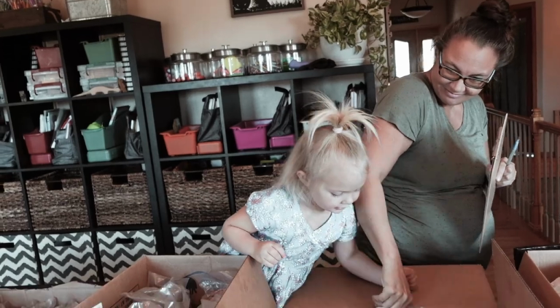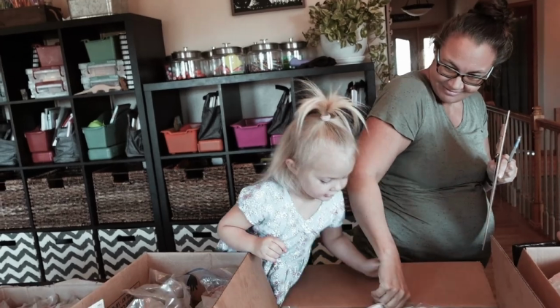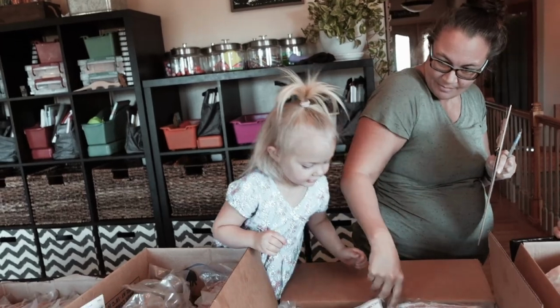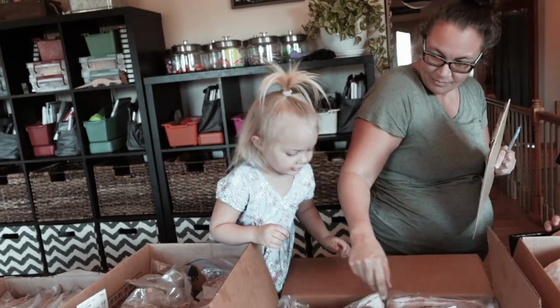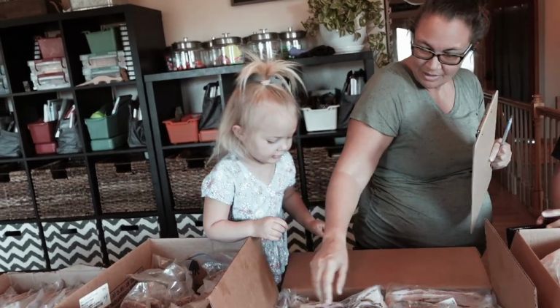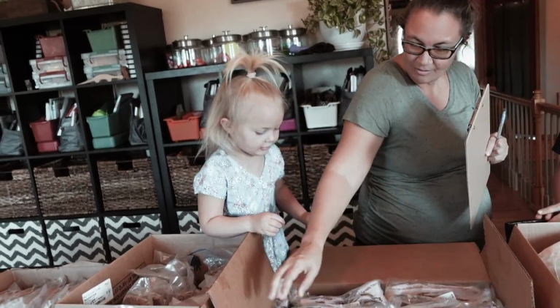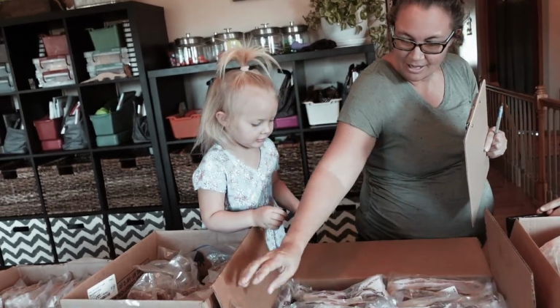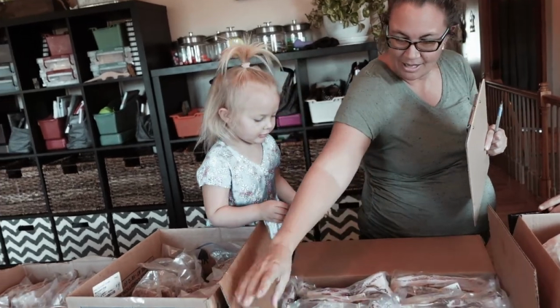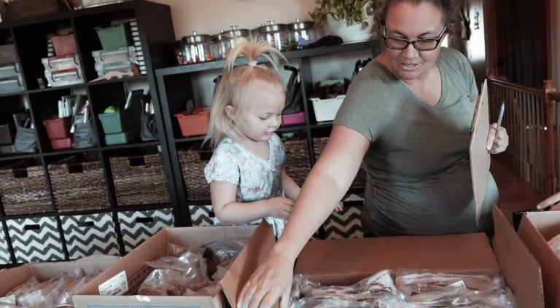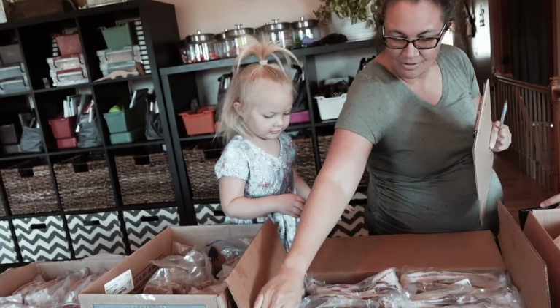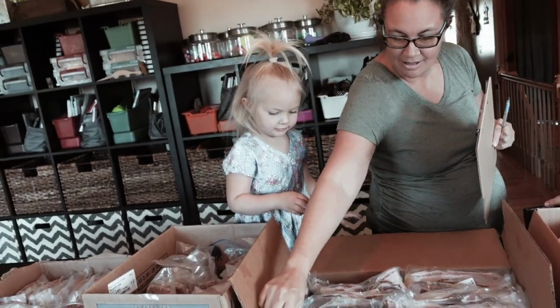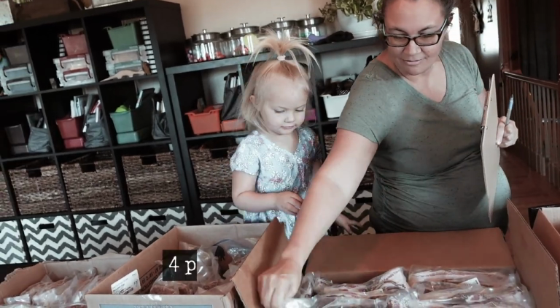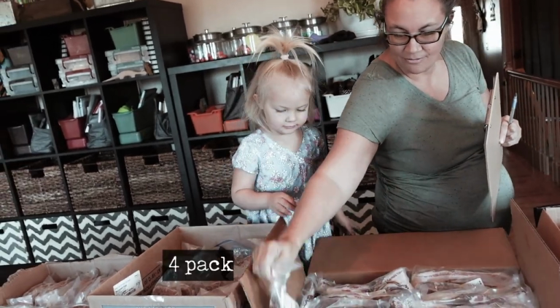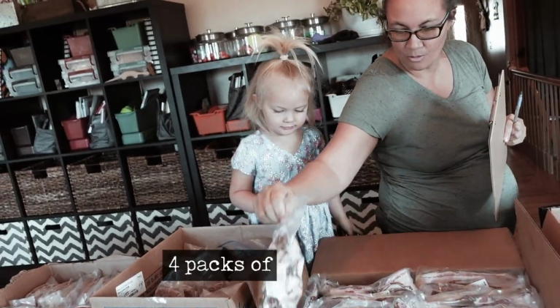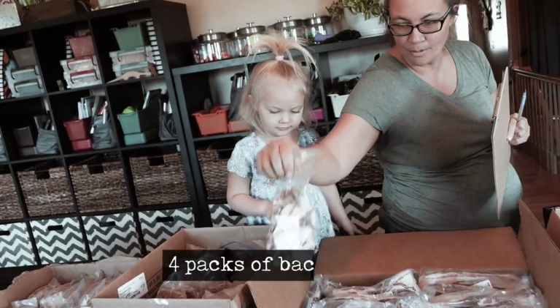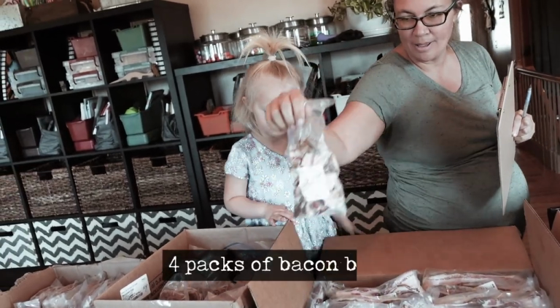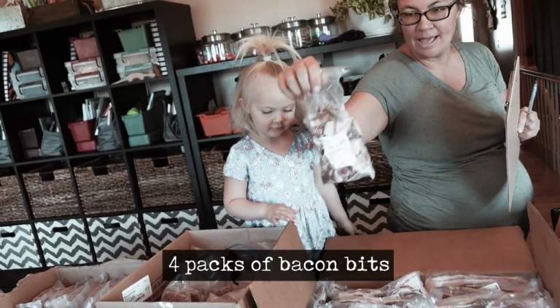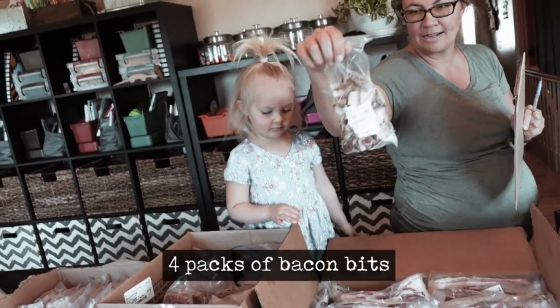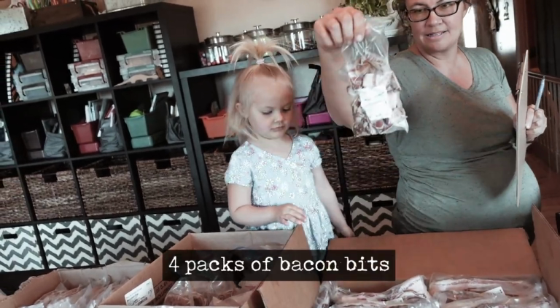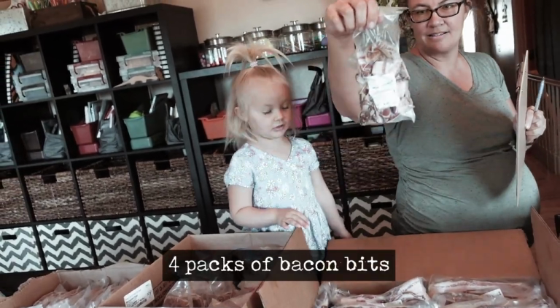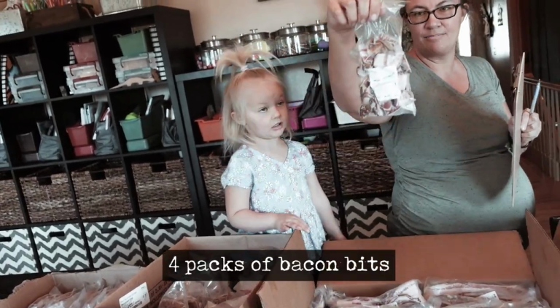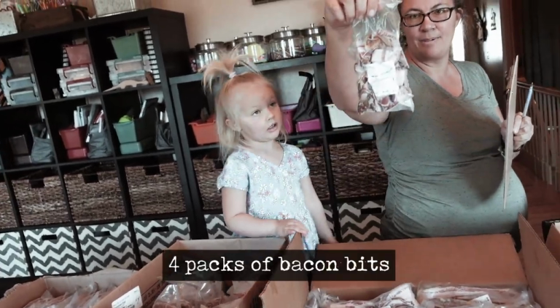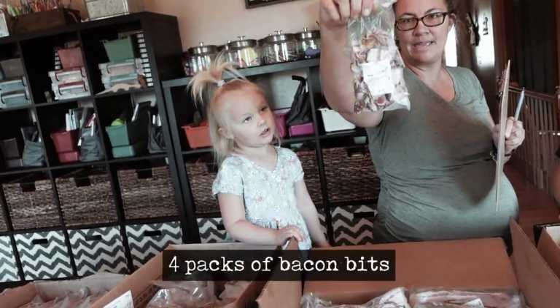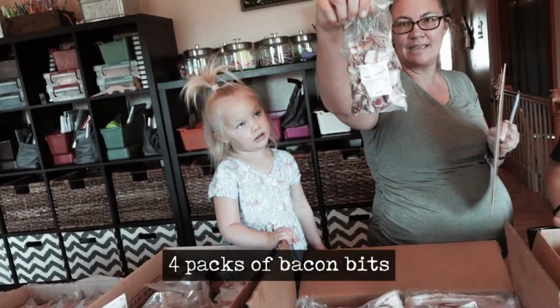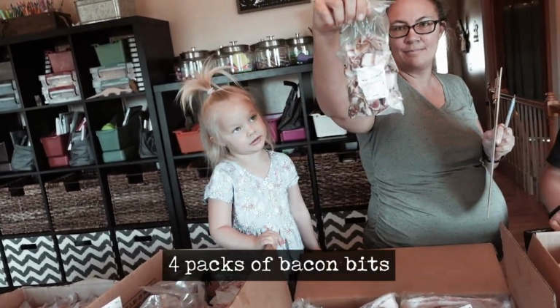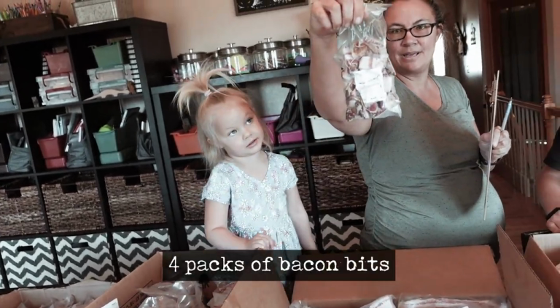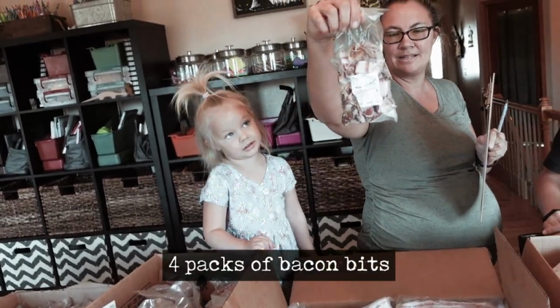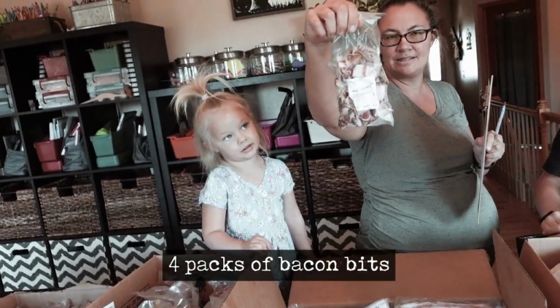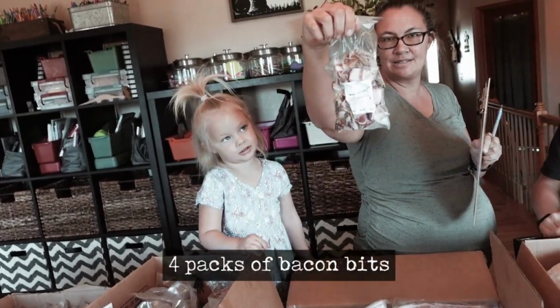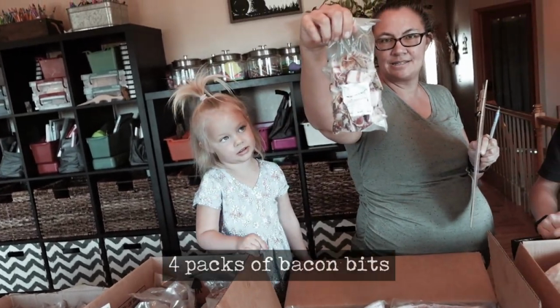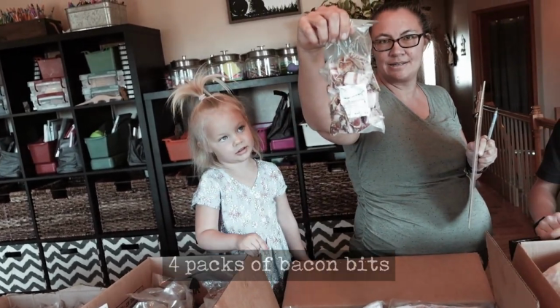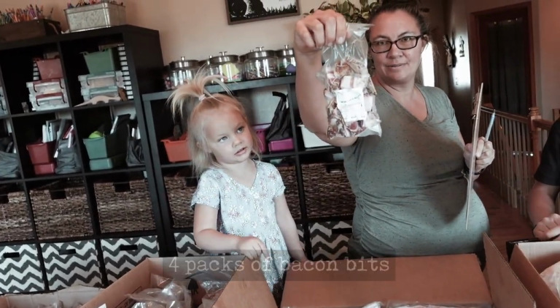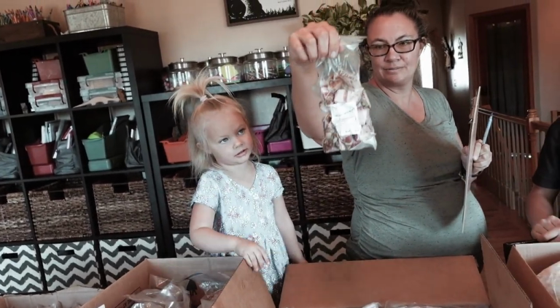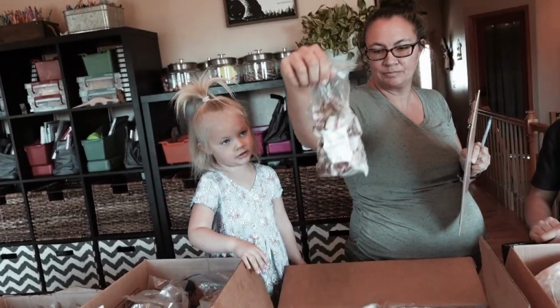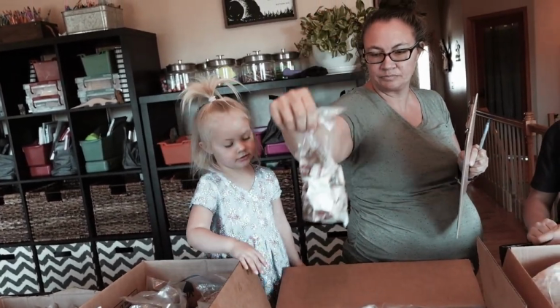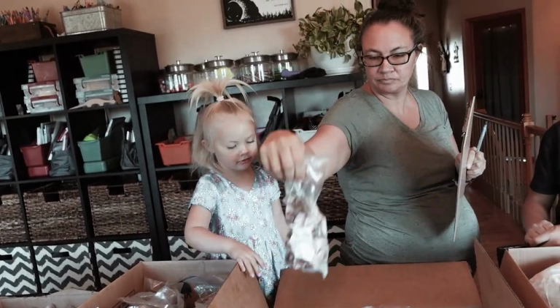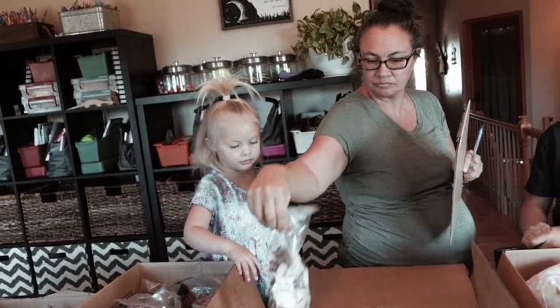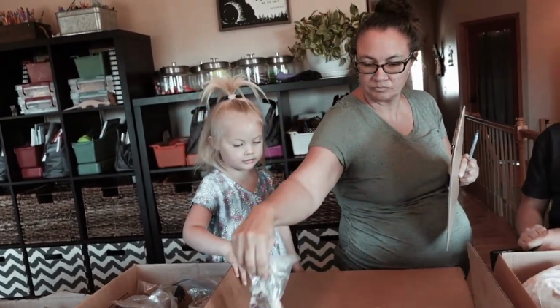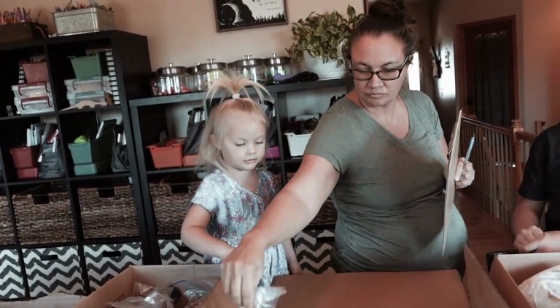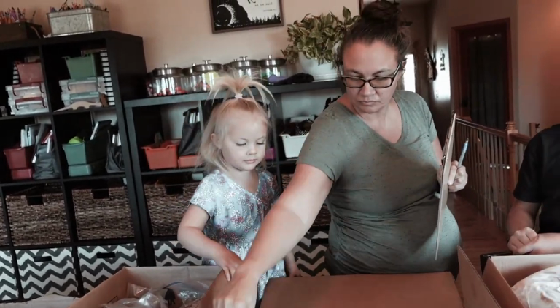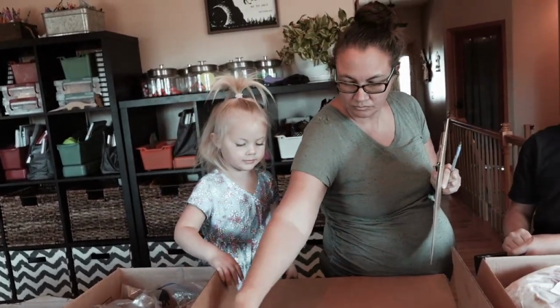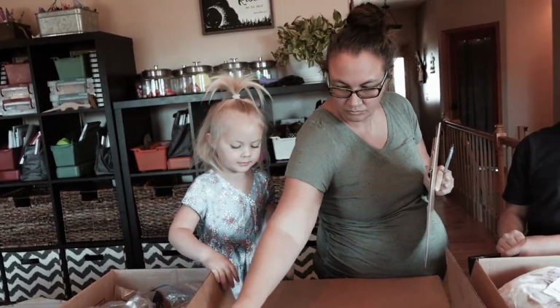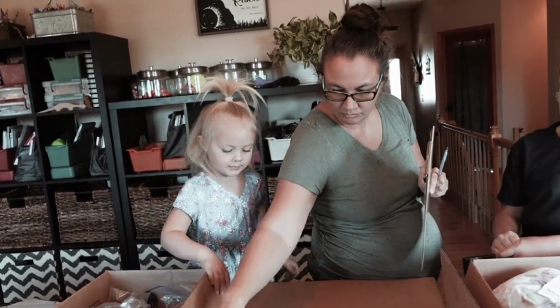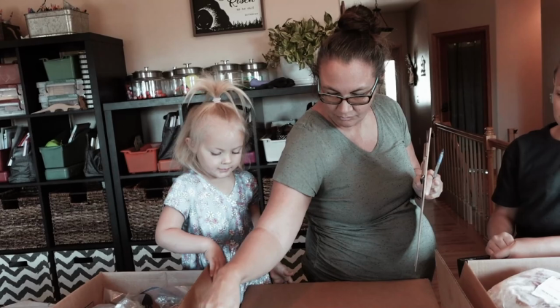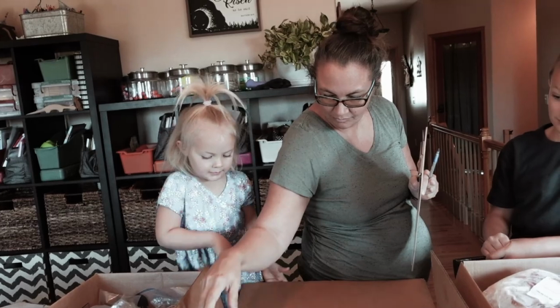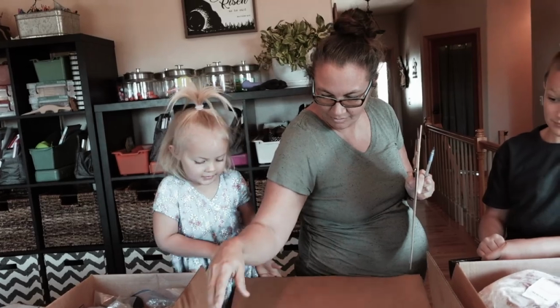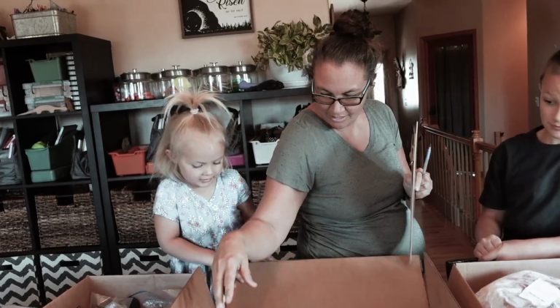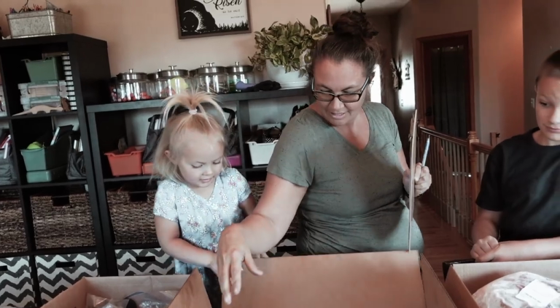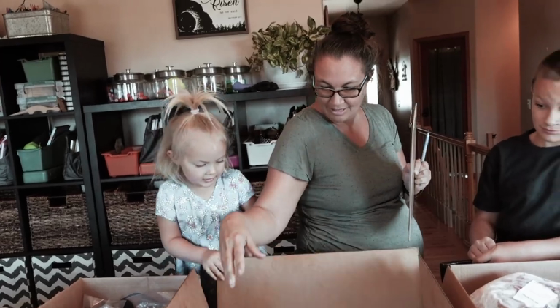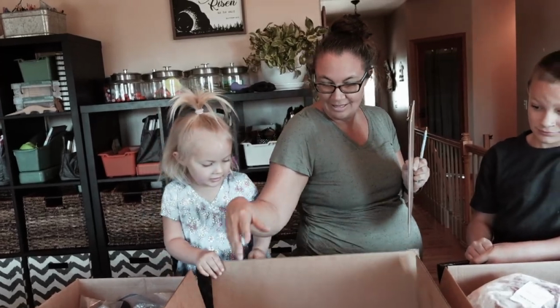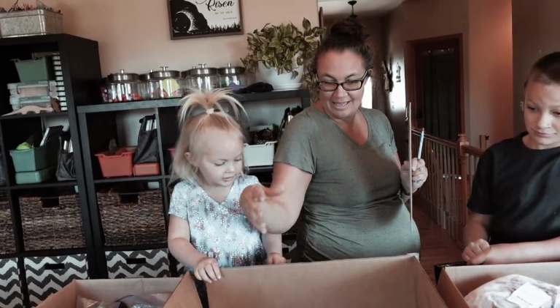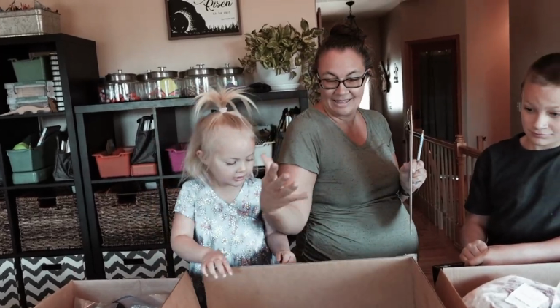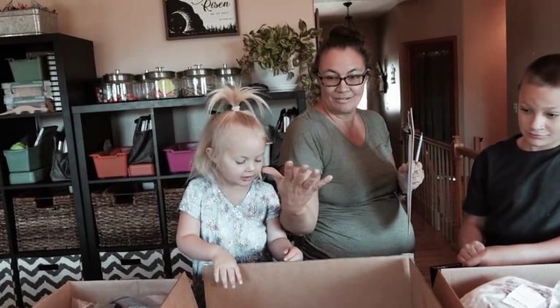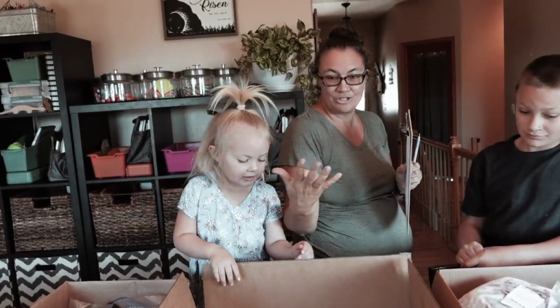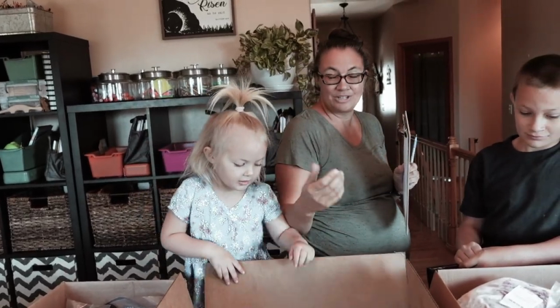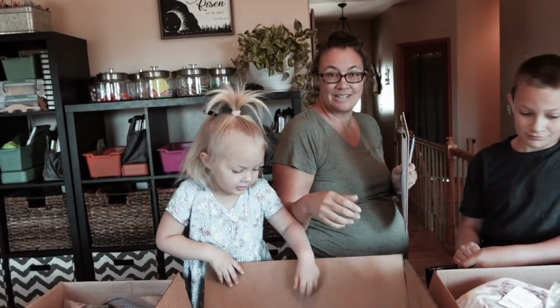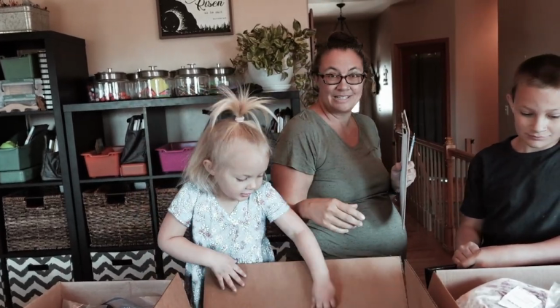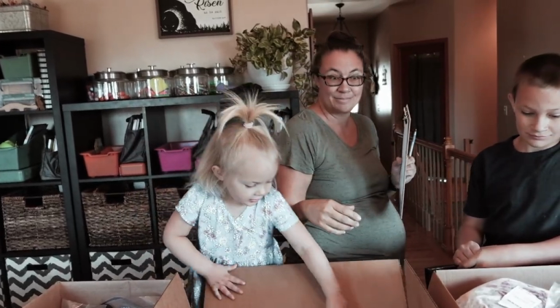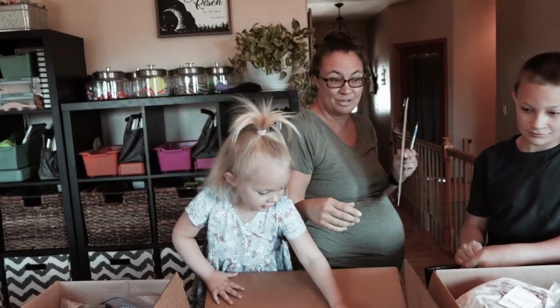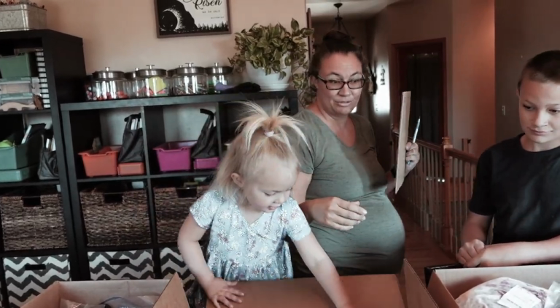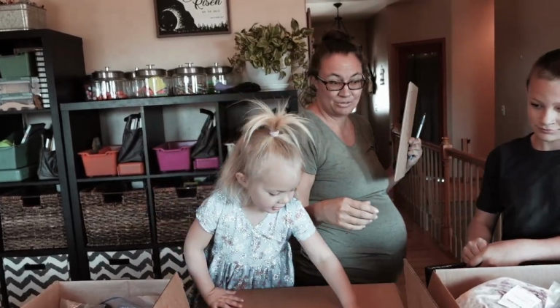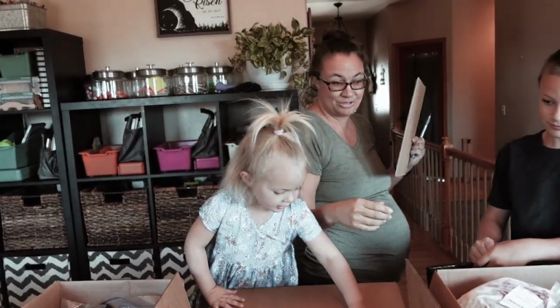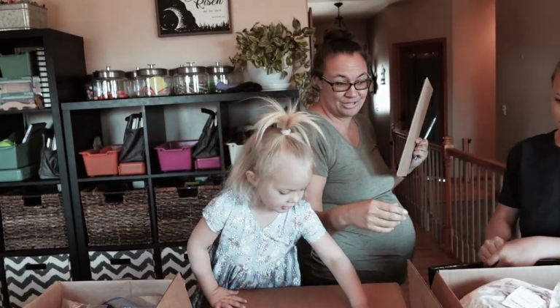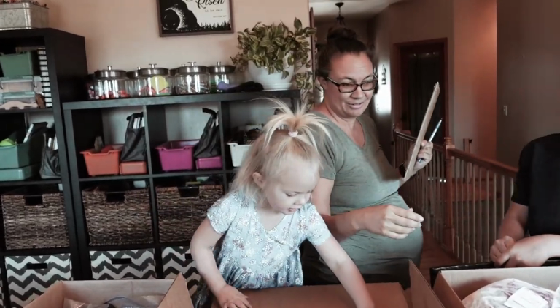We also have four packs of bacon bits. I think we should eat some of those too.